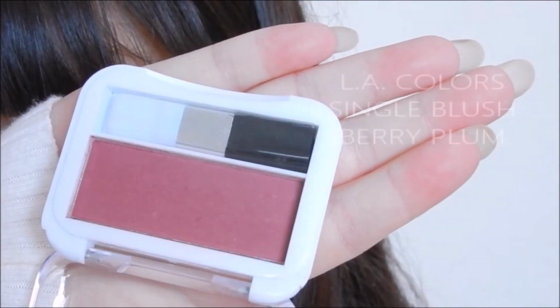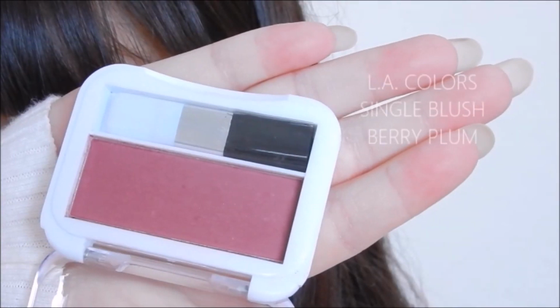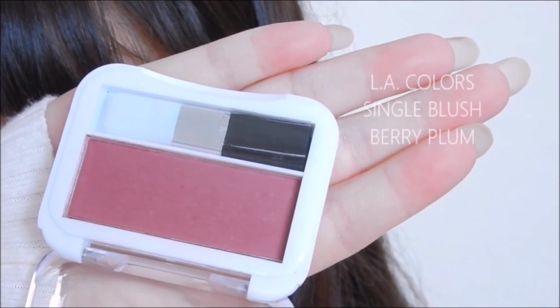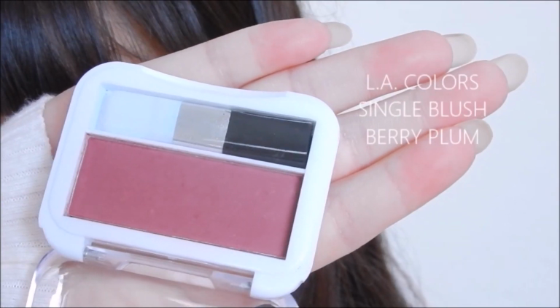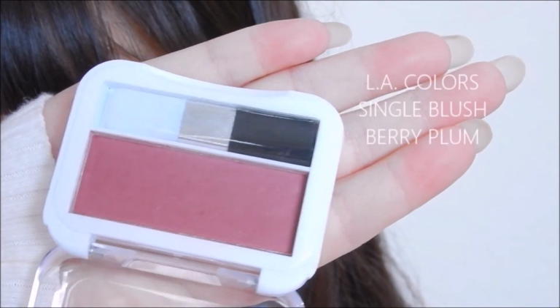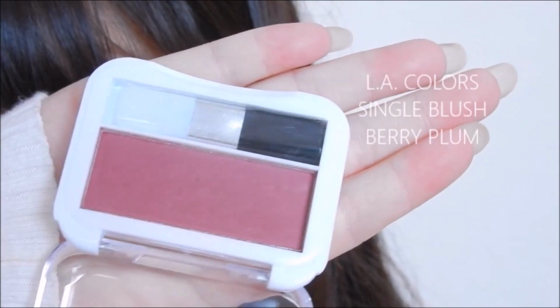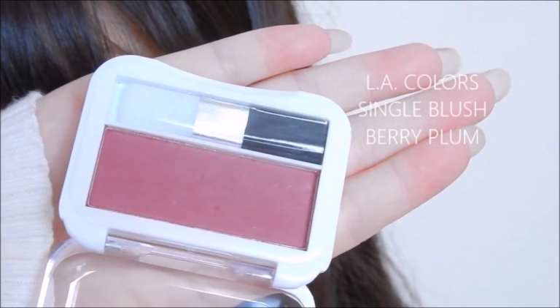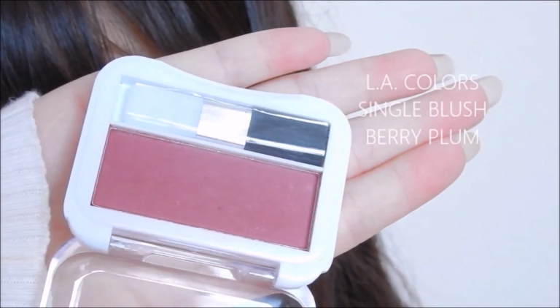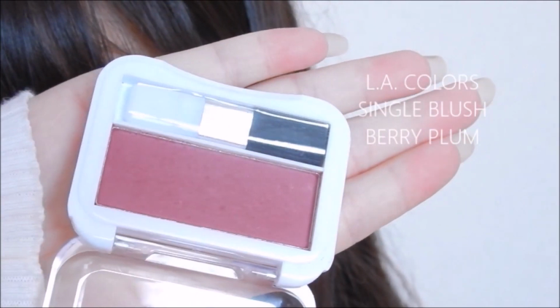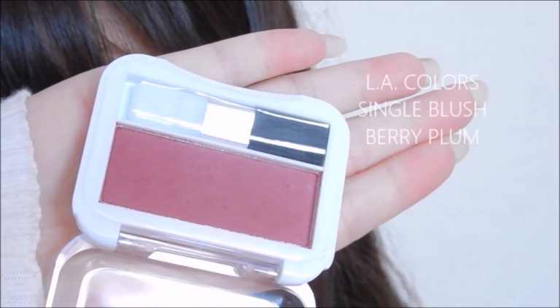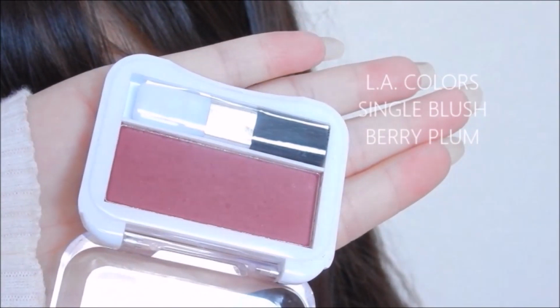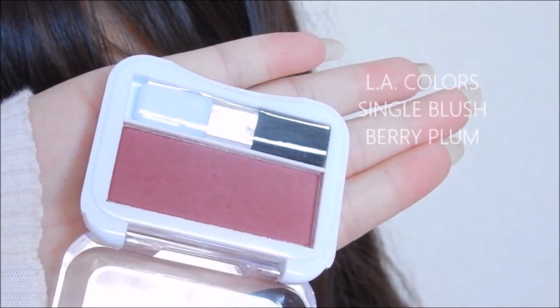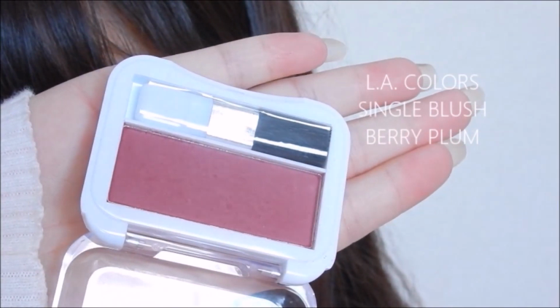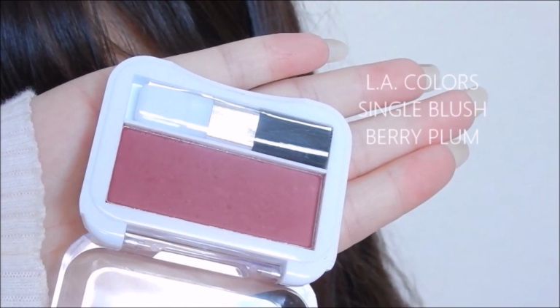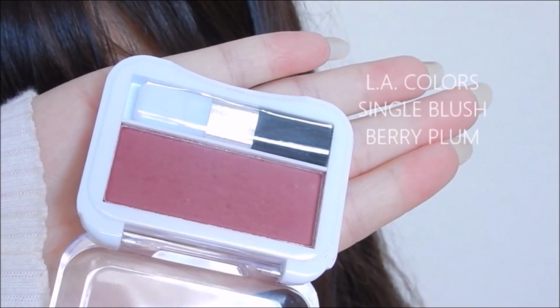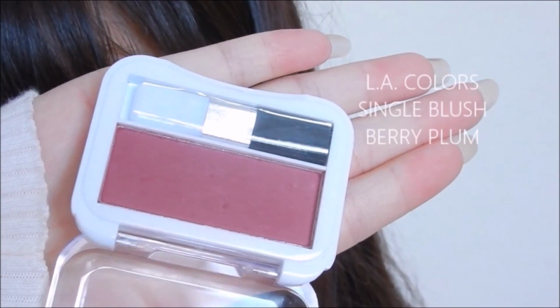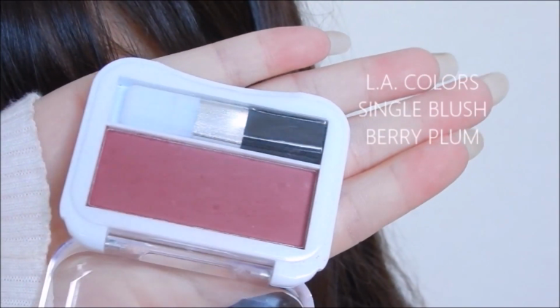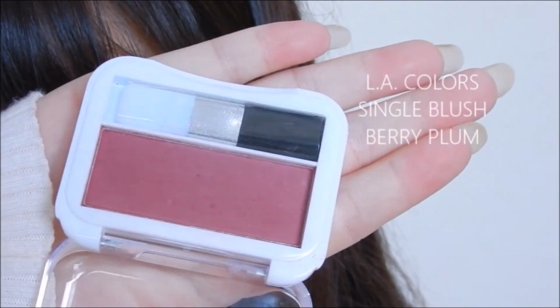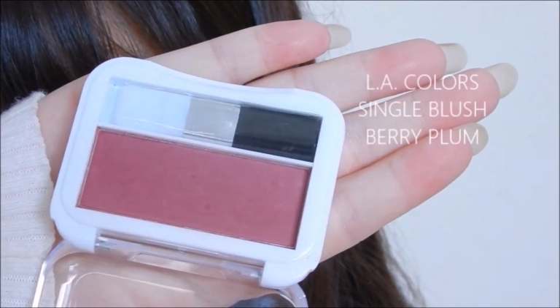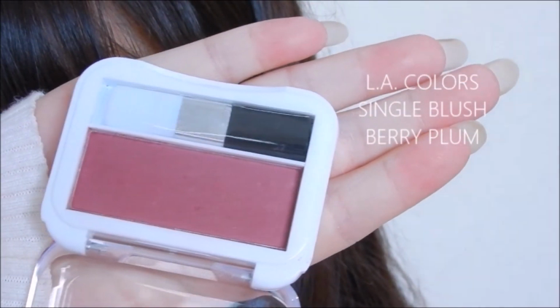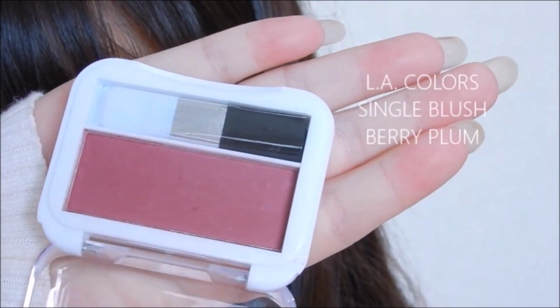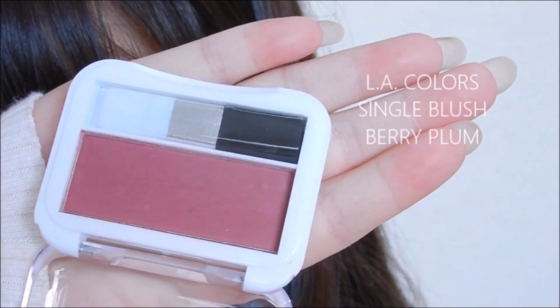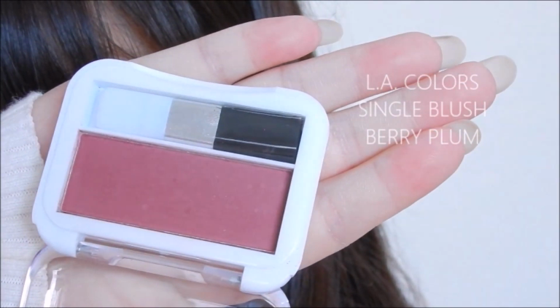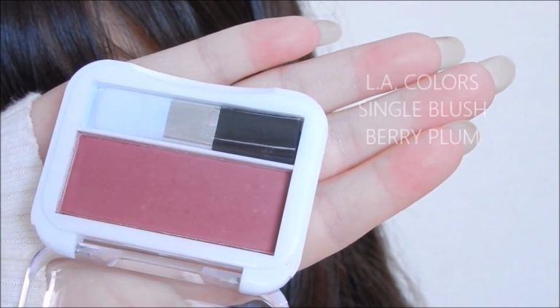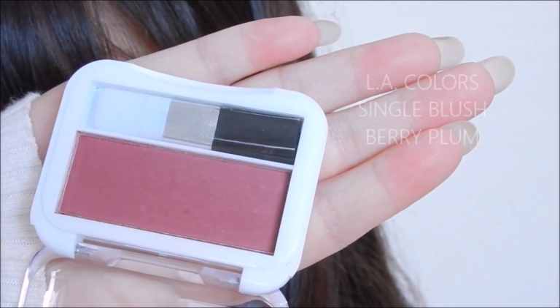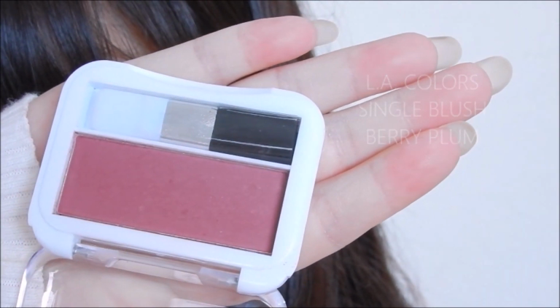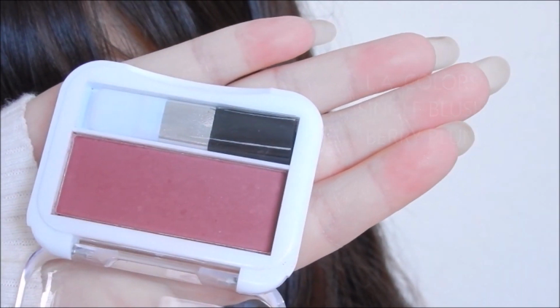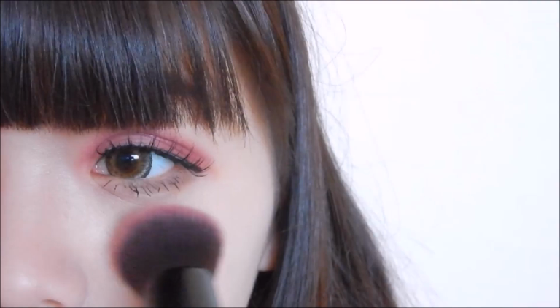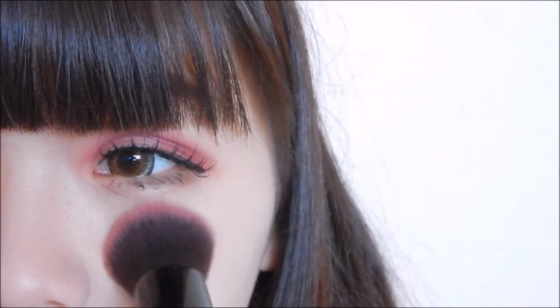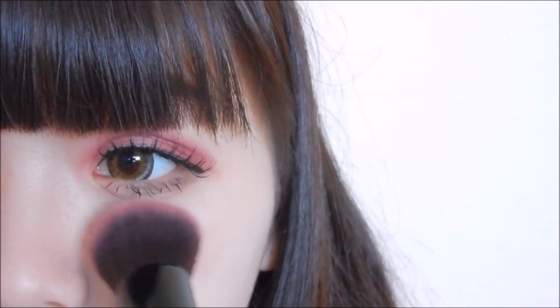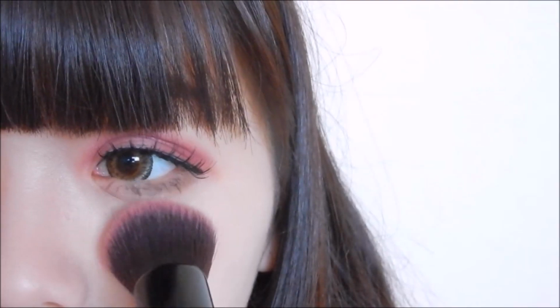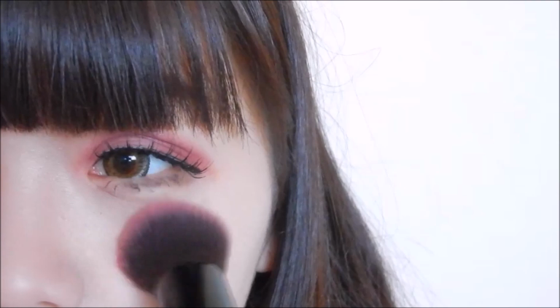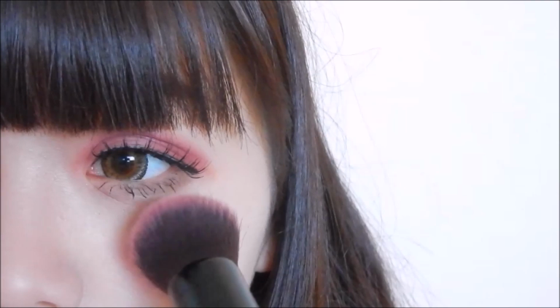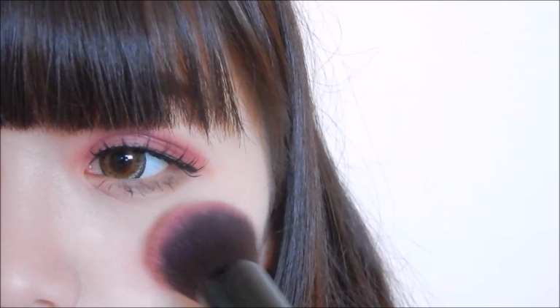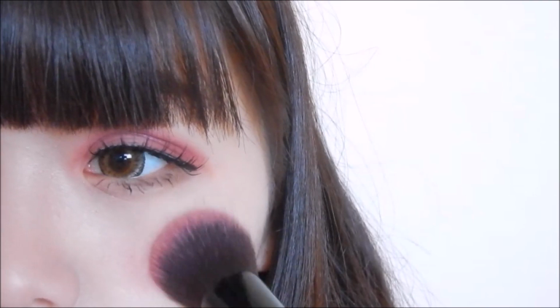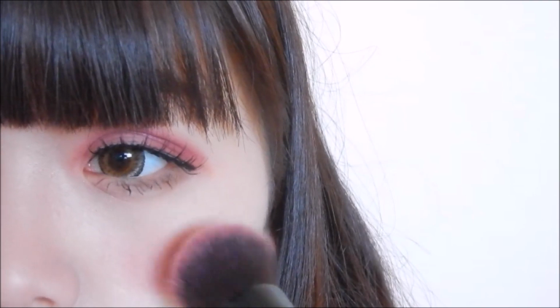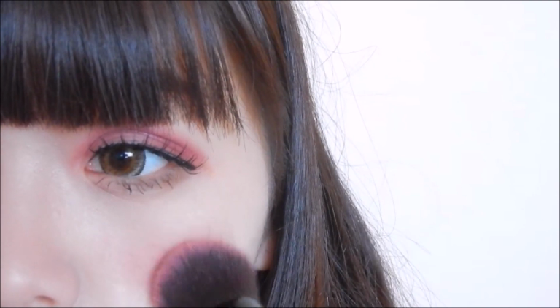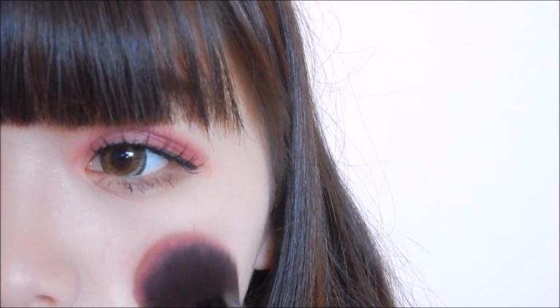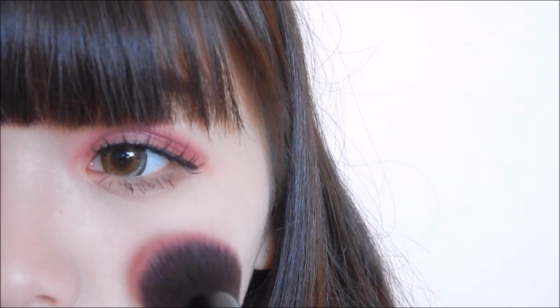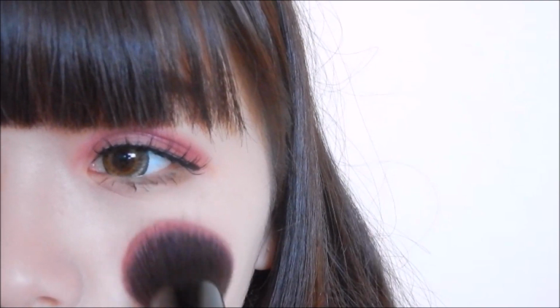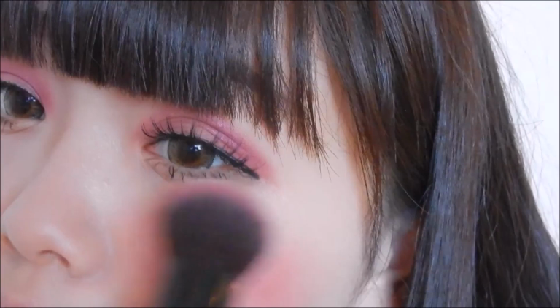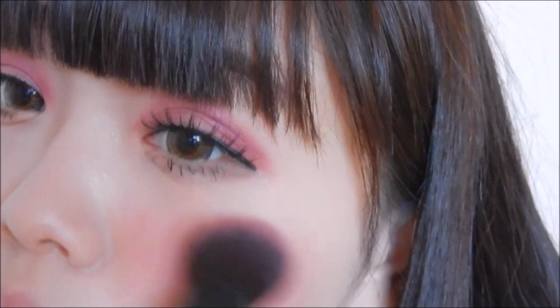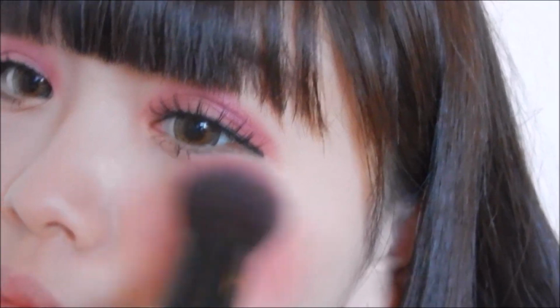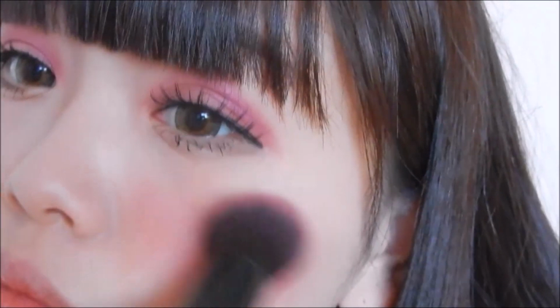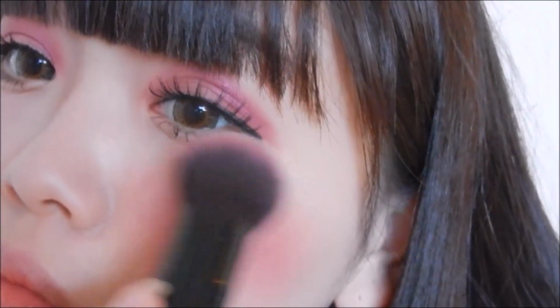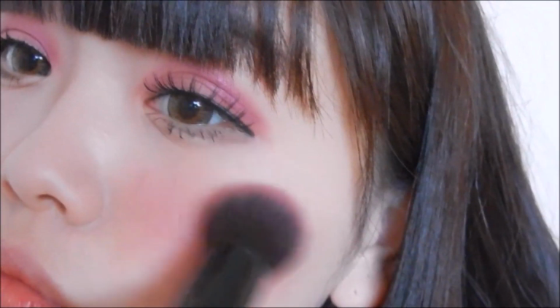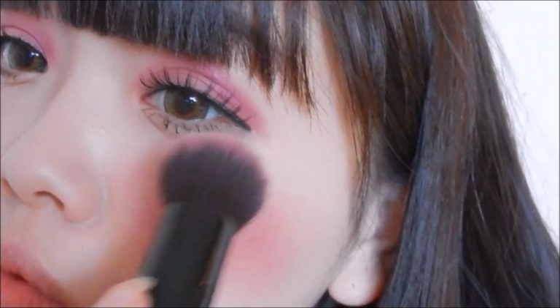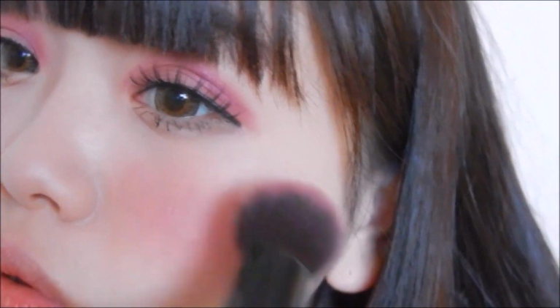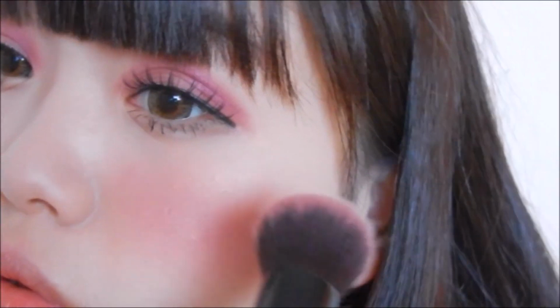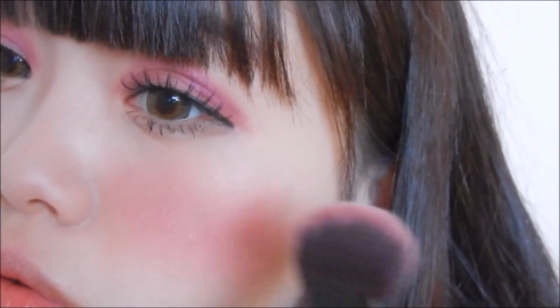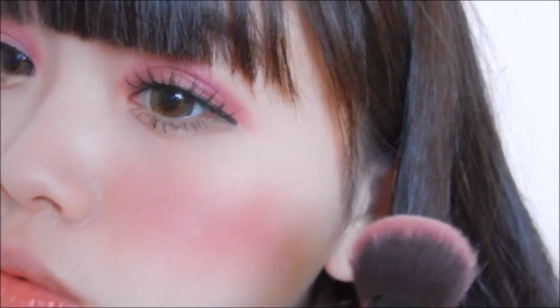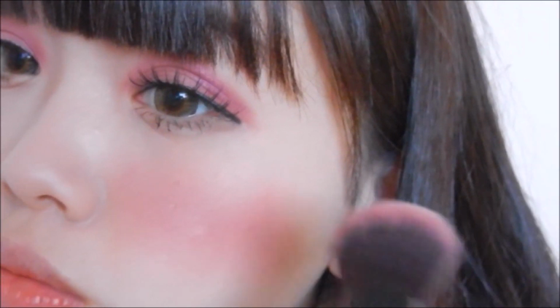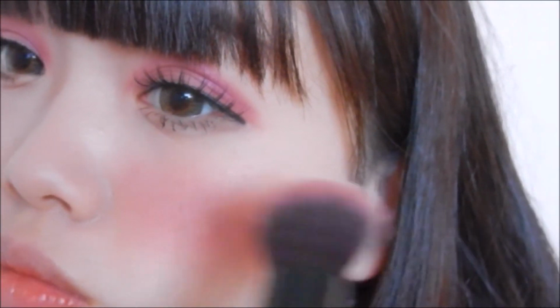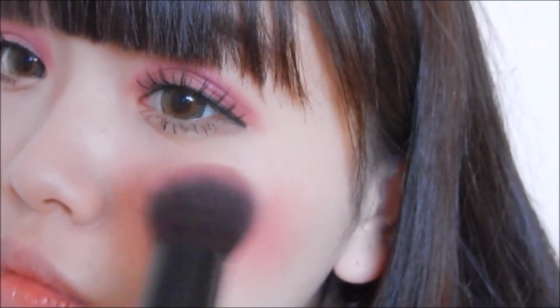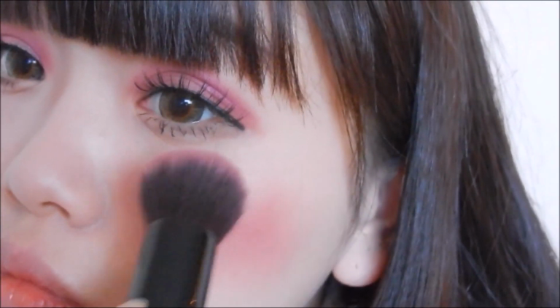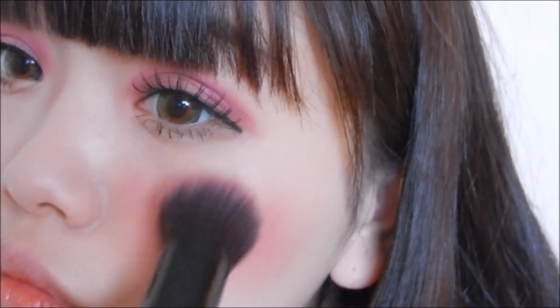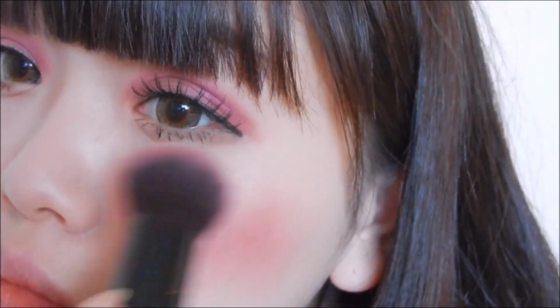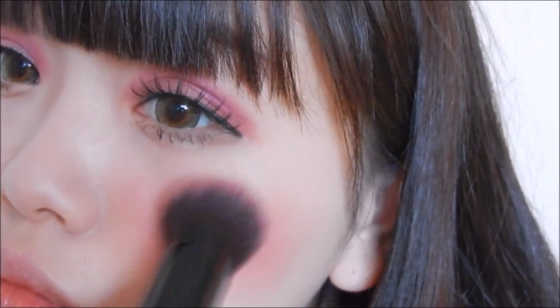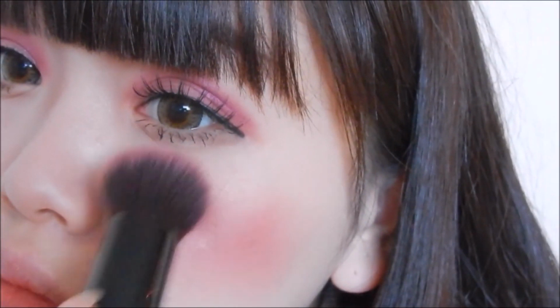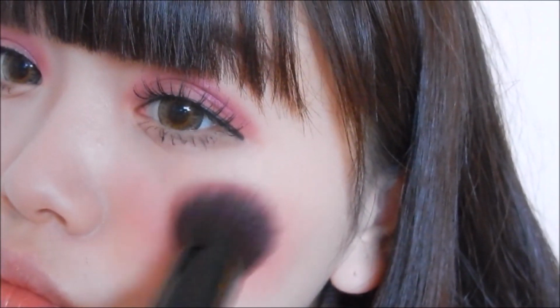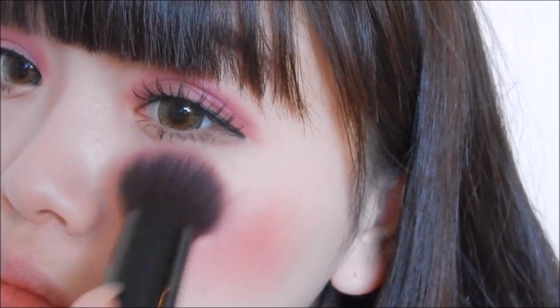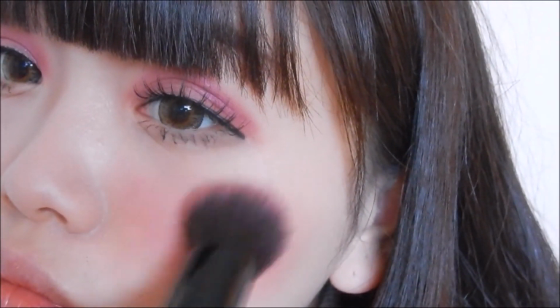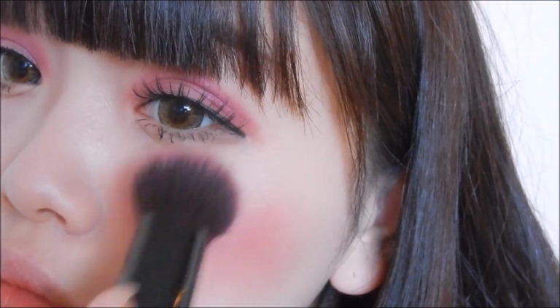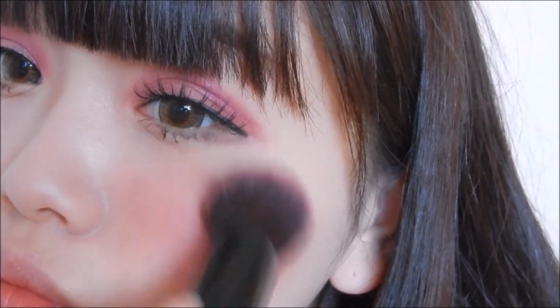On the Berry Plum blush, I am lightly dabbing the product onto my cheeks and across my nose to create a sunset sunburn feel.